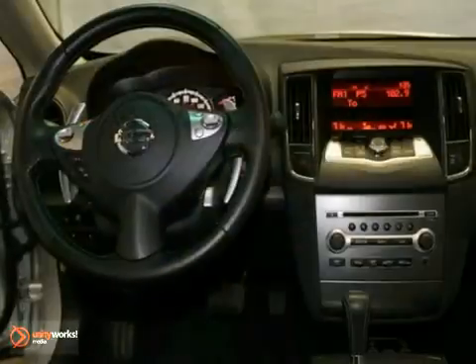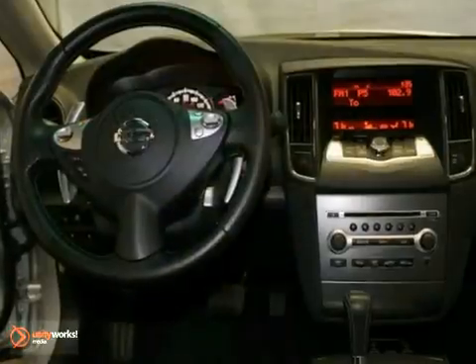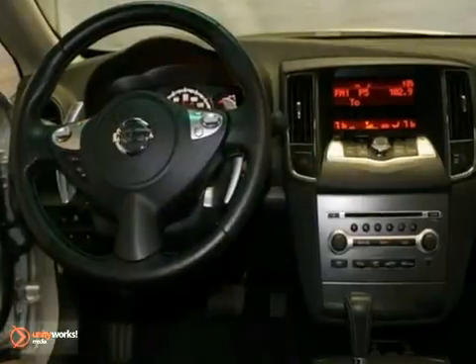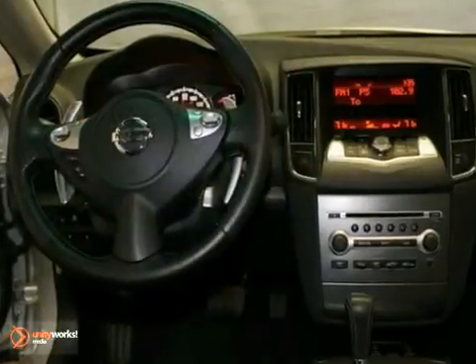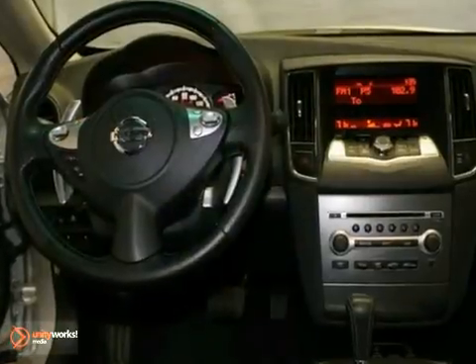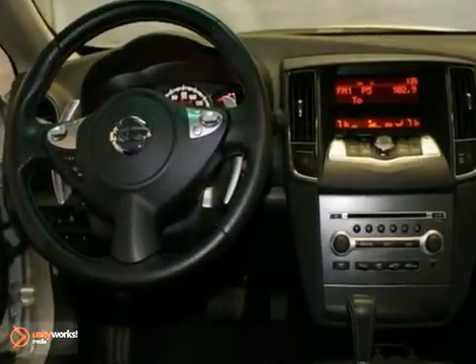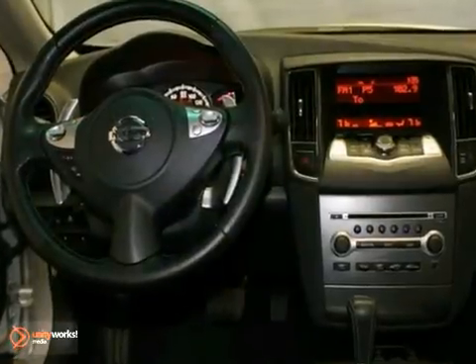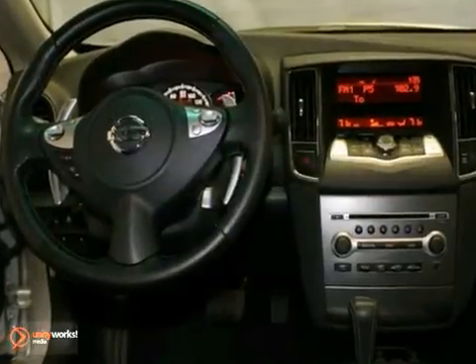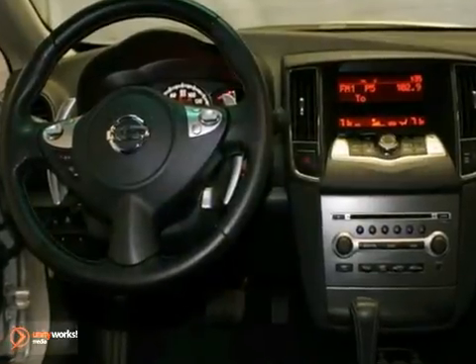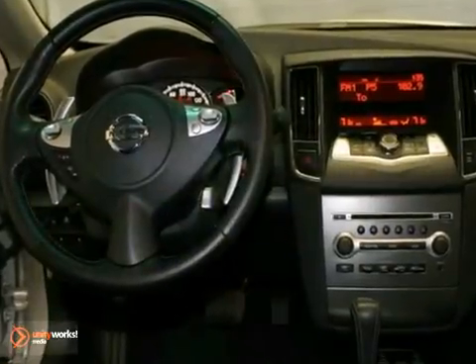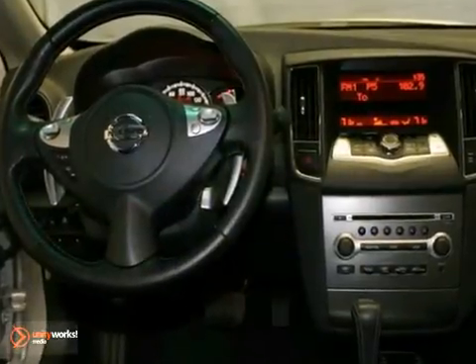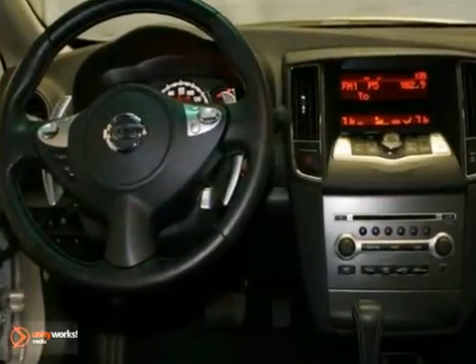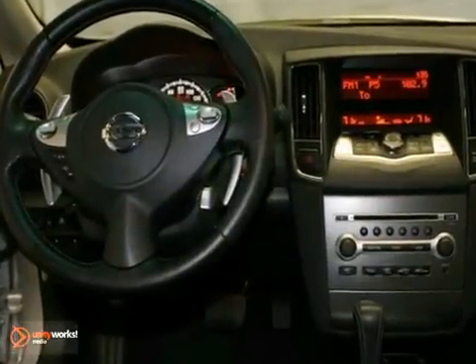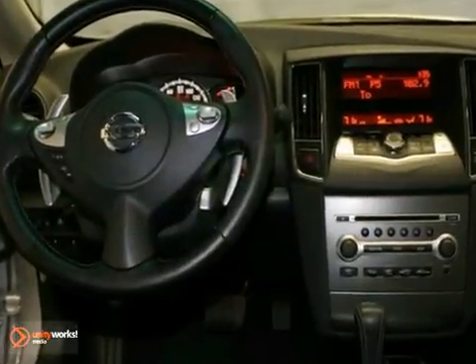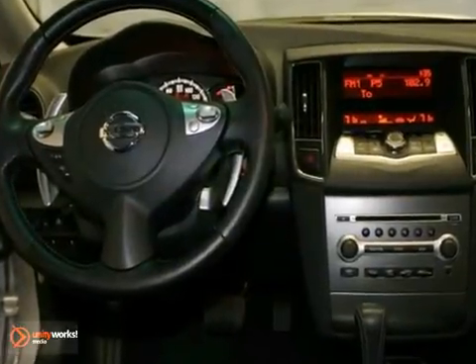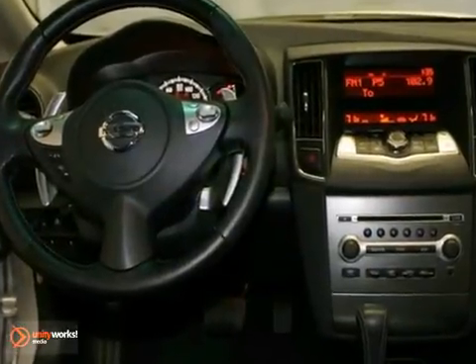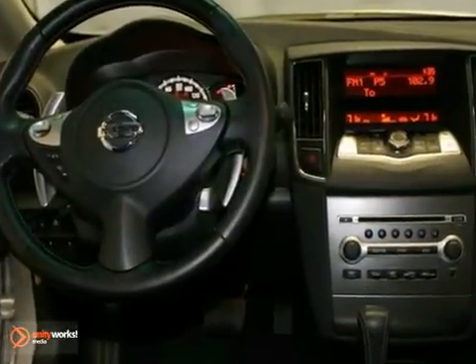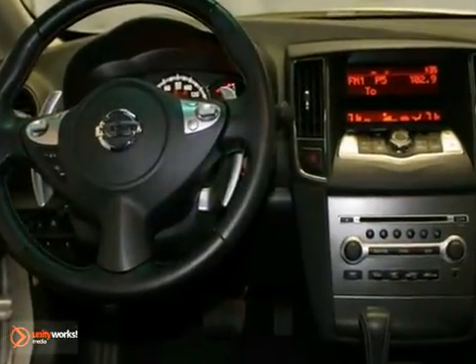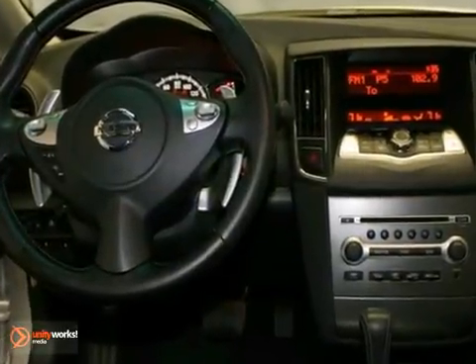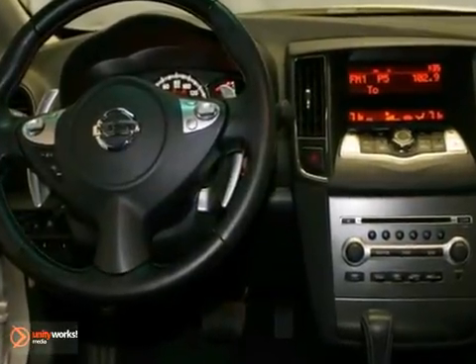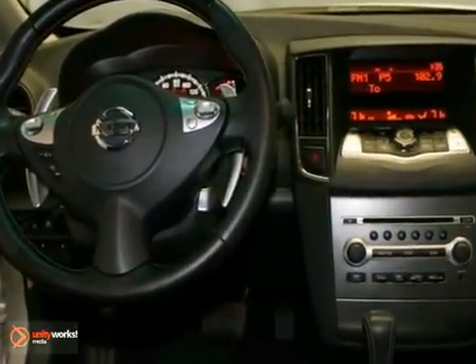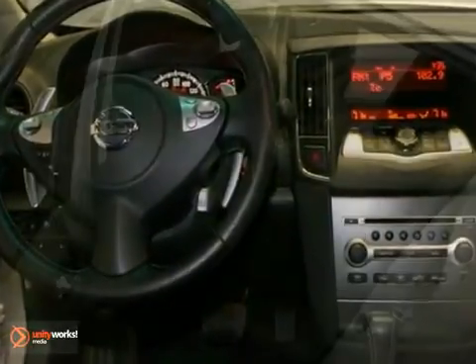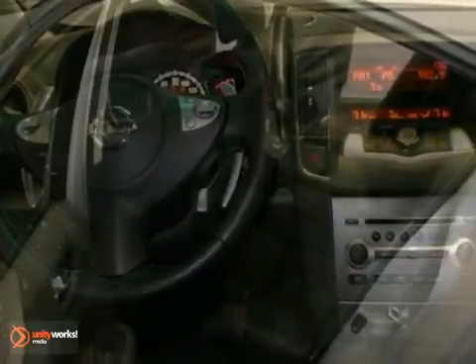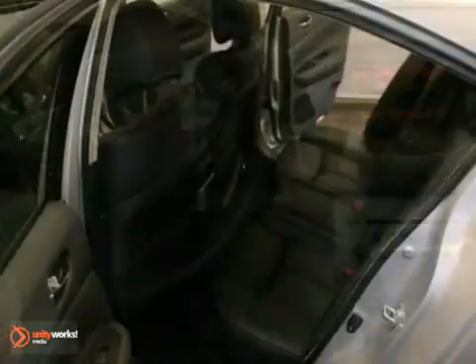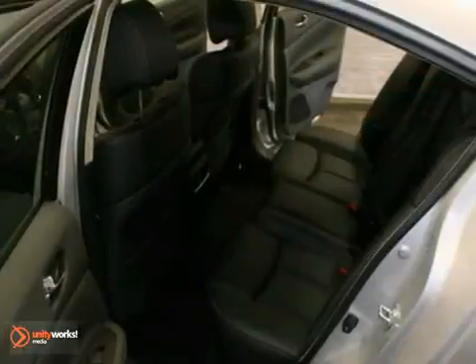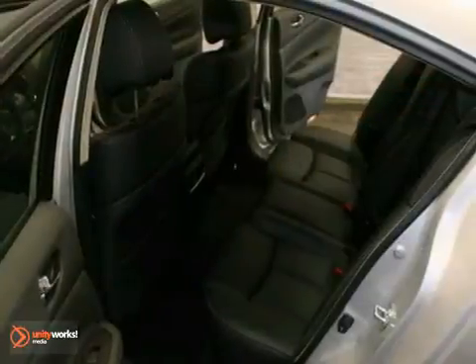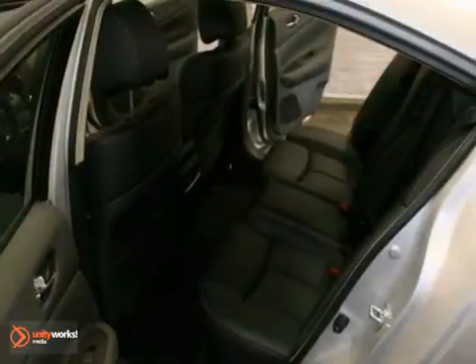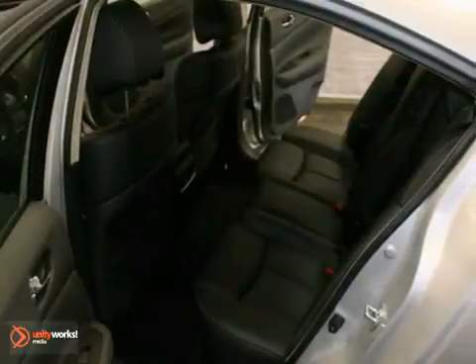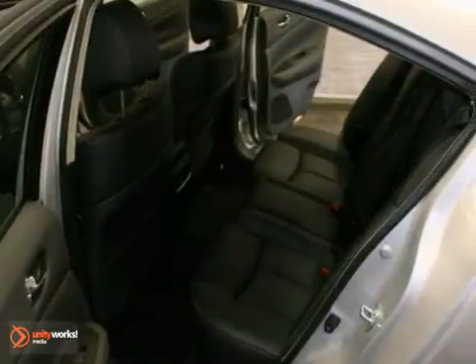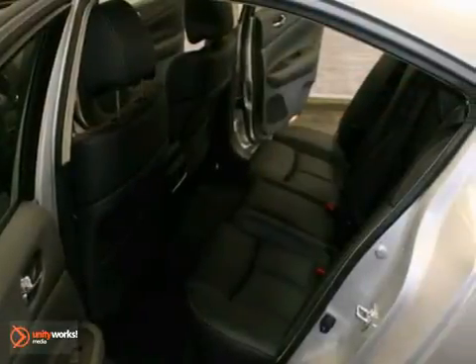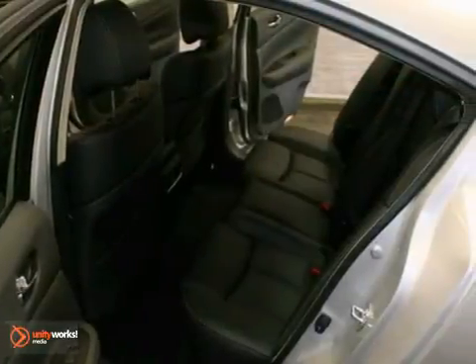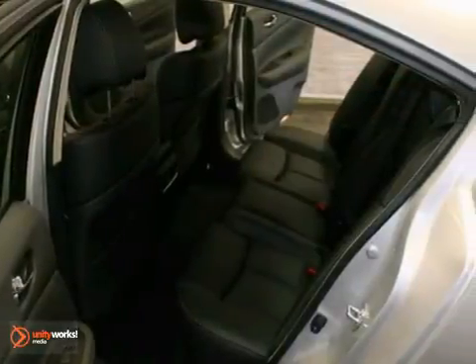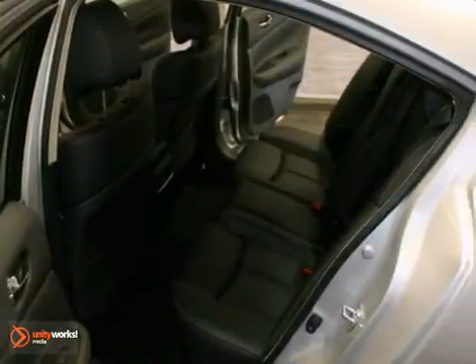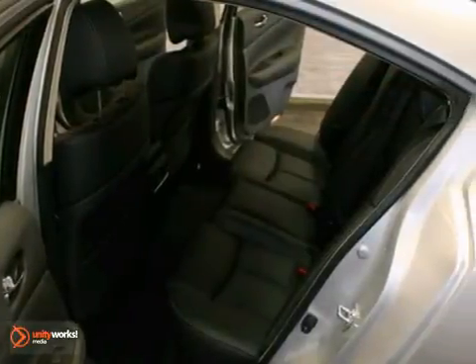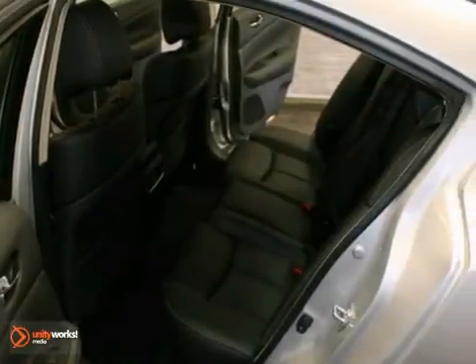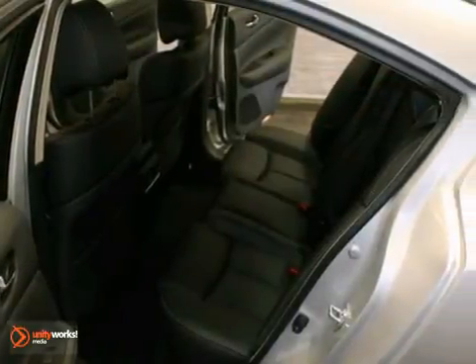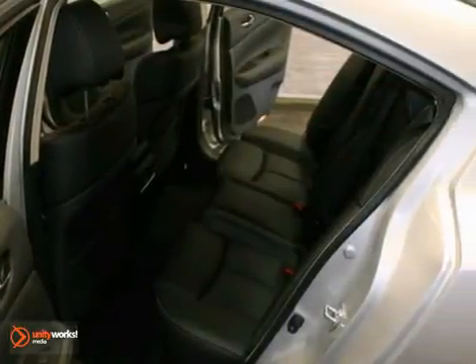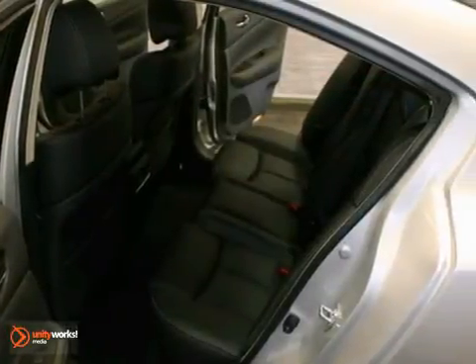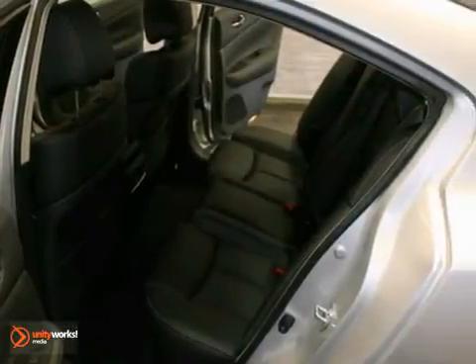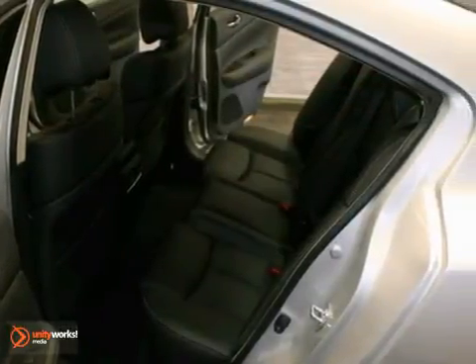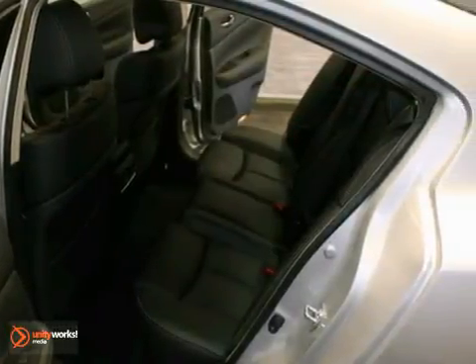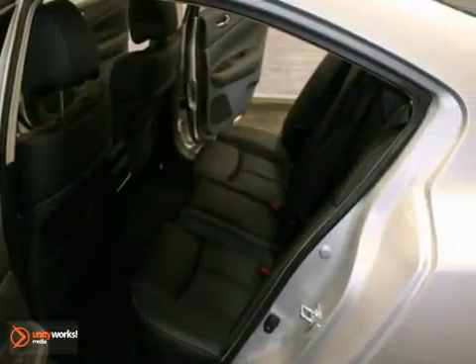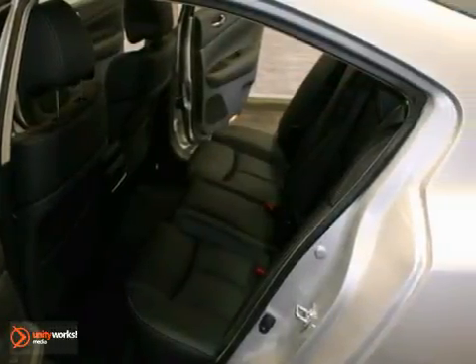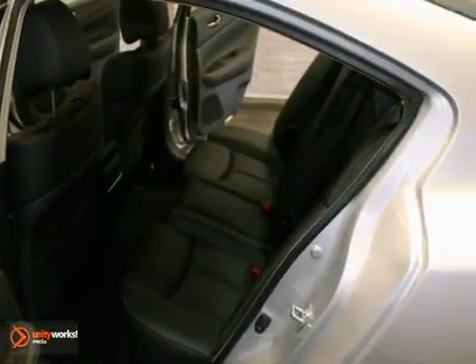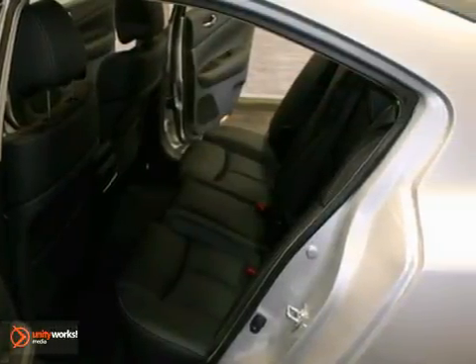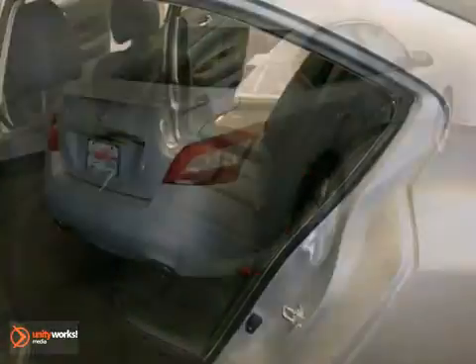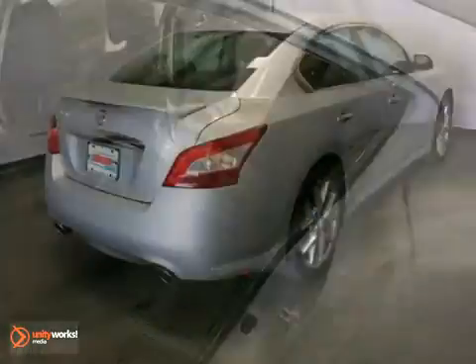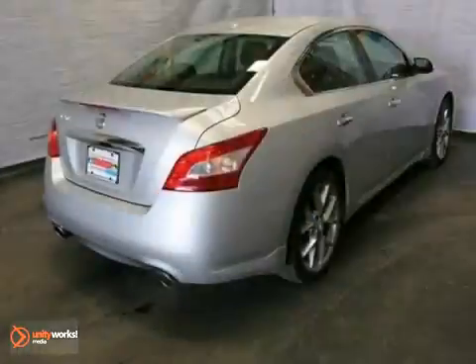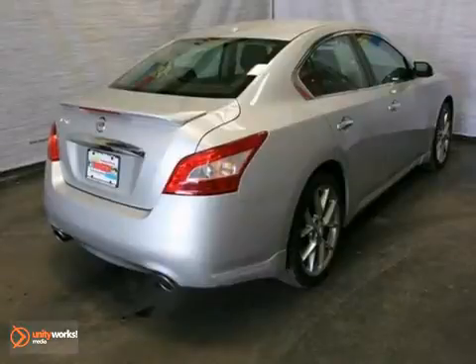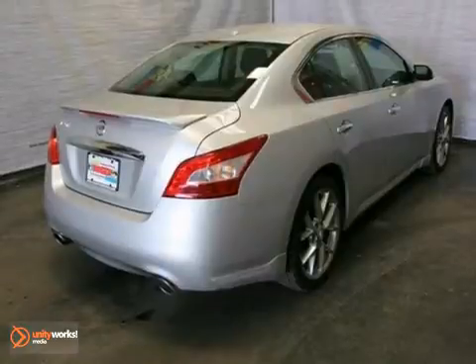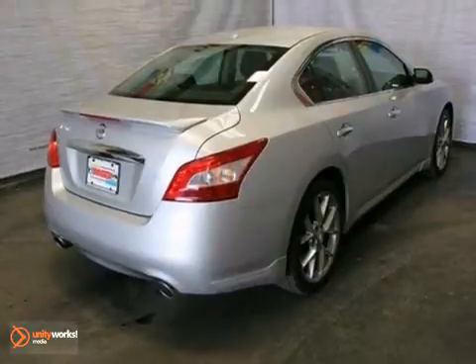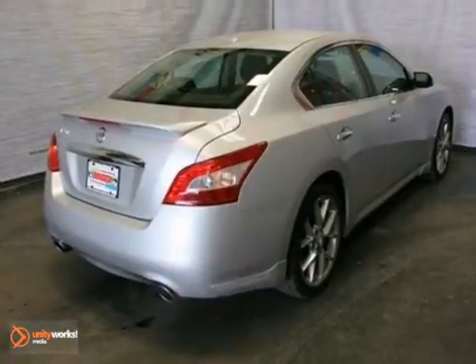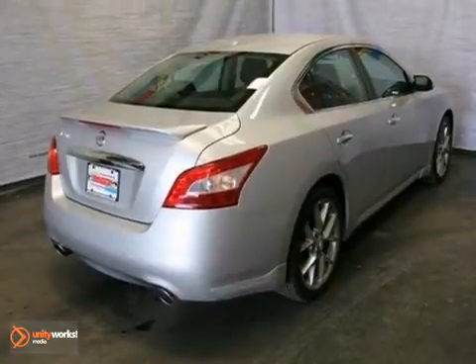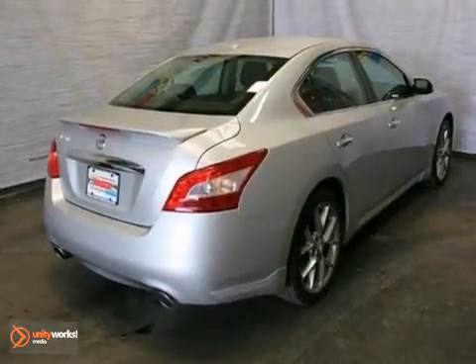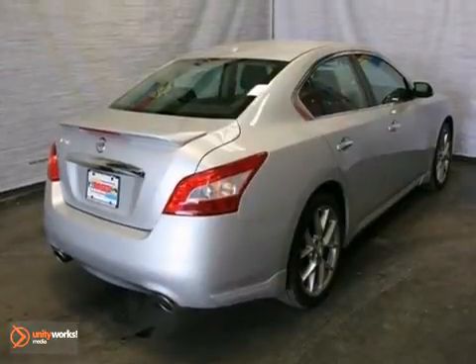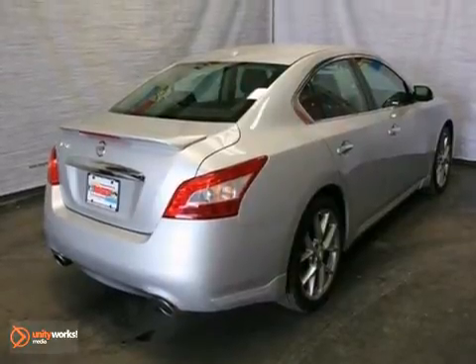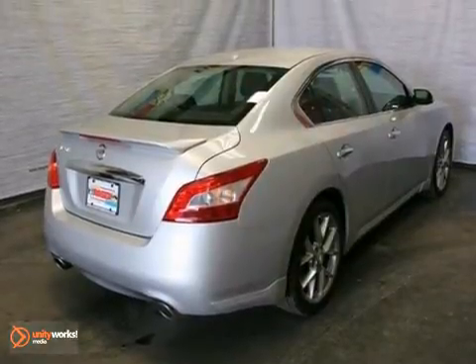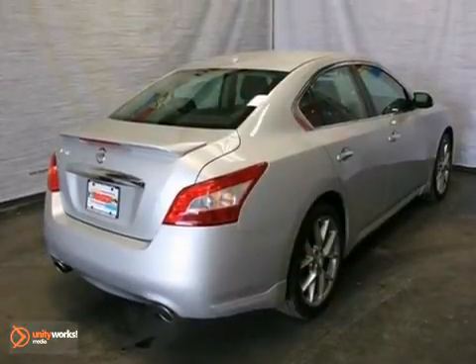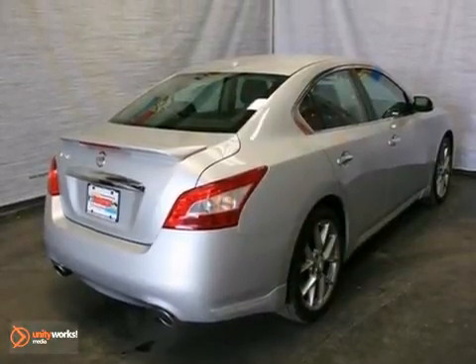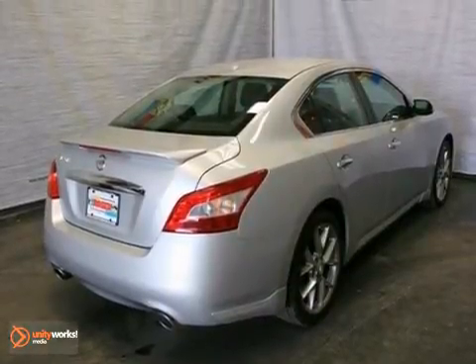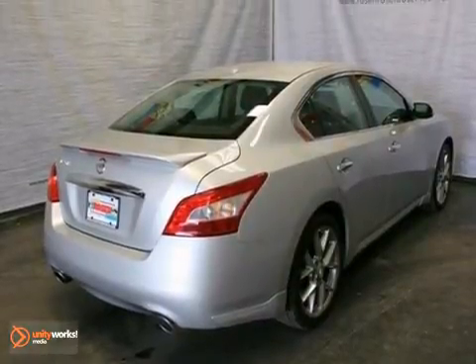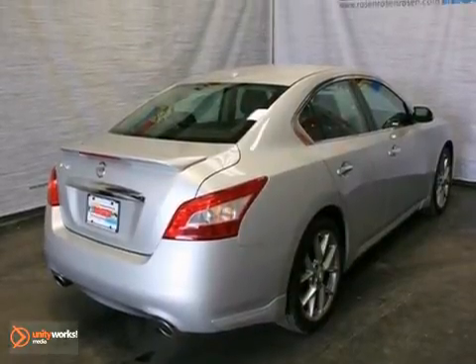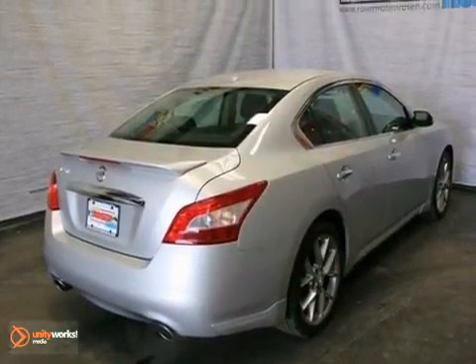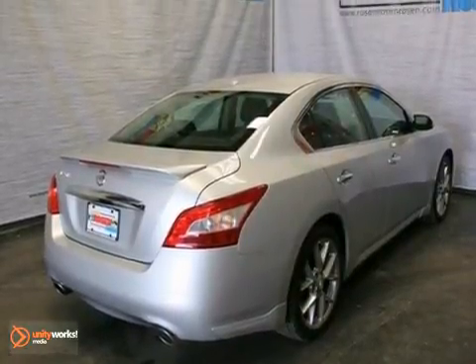It also has stability control, a heated steering wheel, and tow hooks. The sunroof and remaining warranty make it hard to pass up.